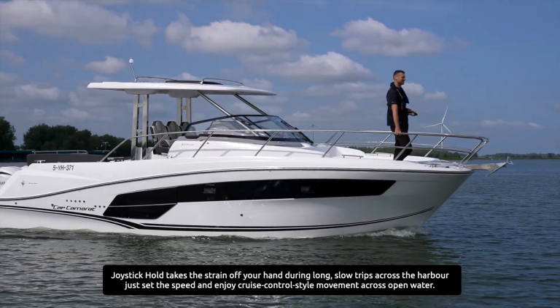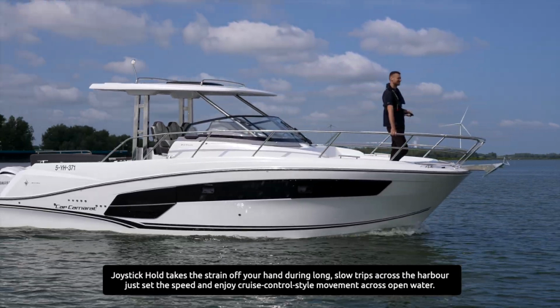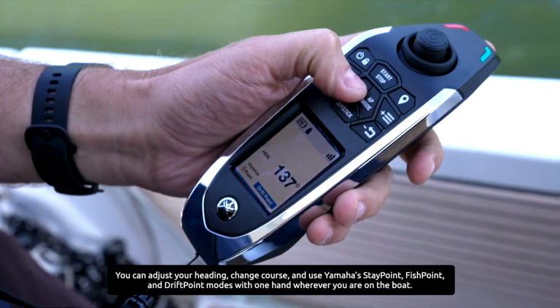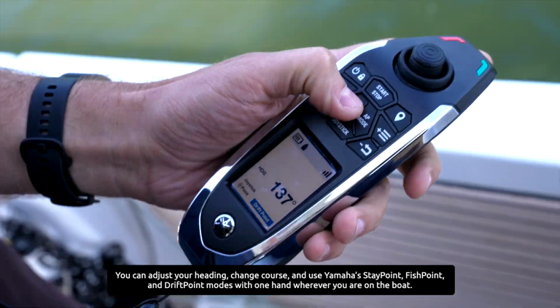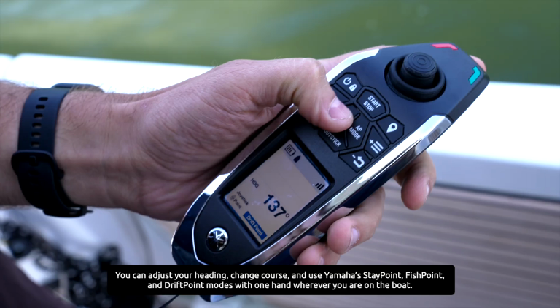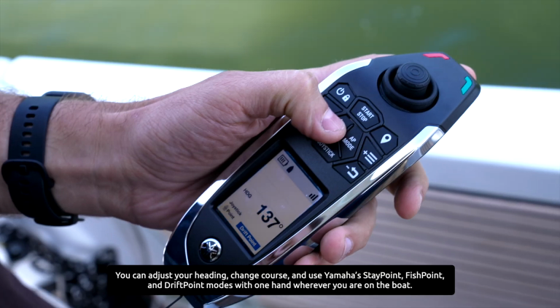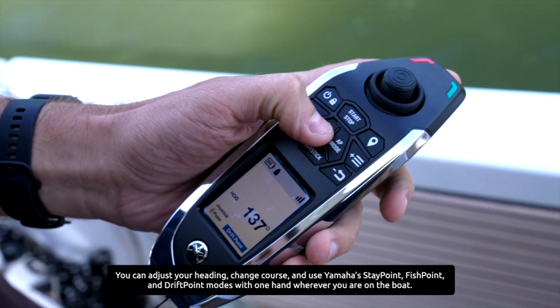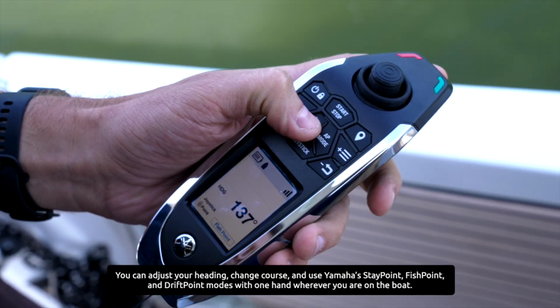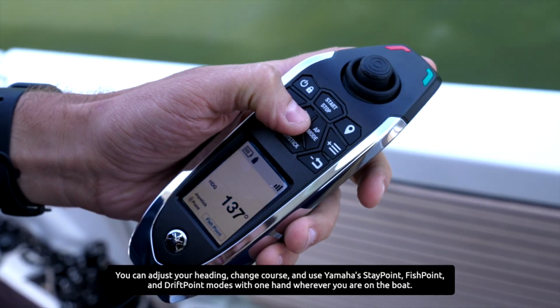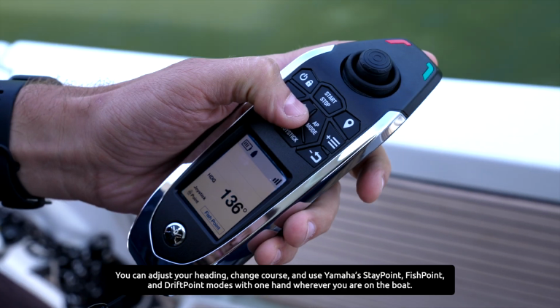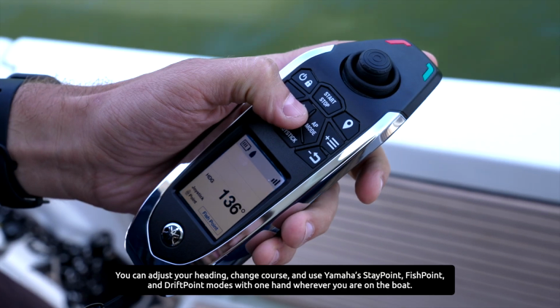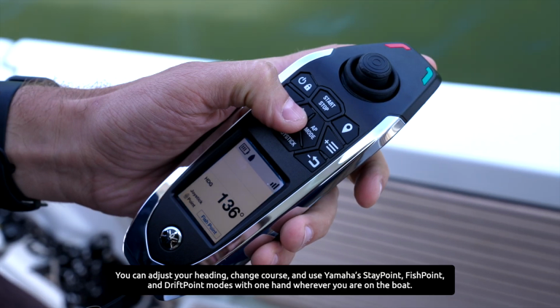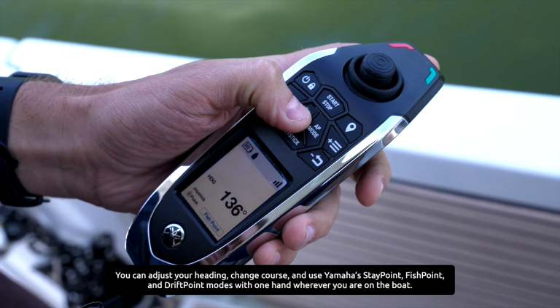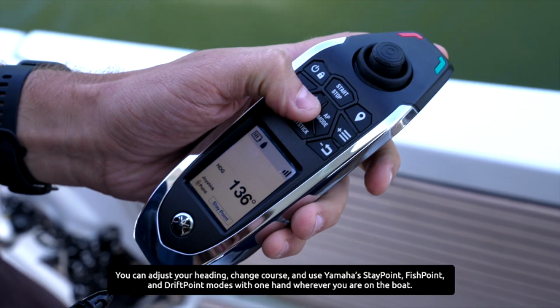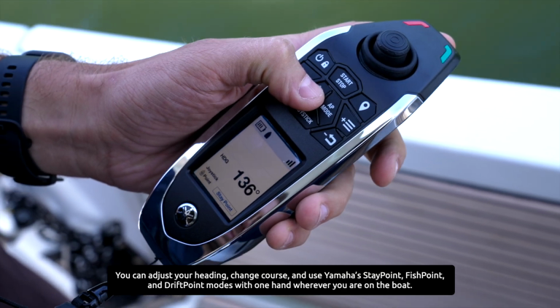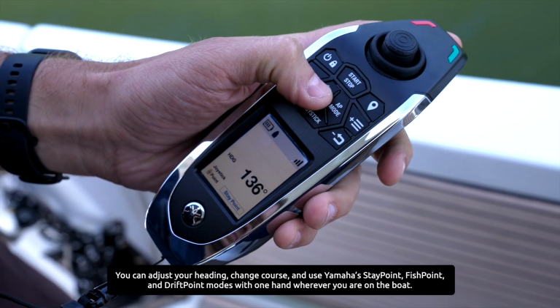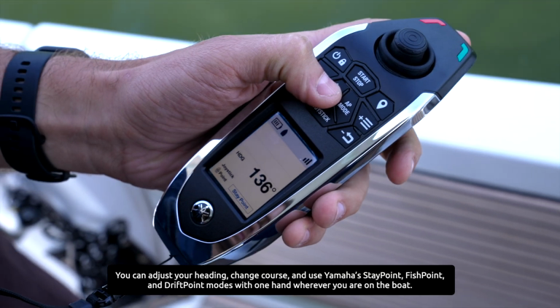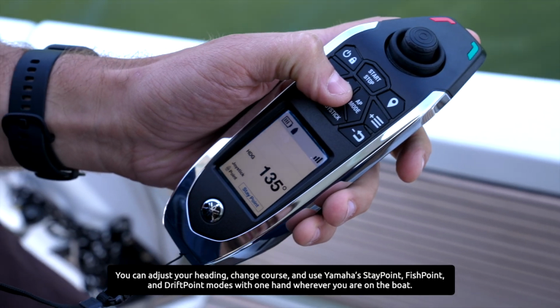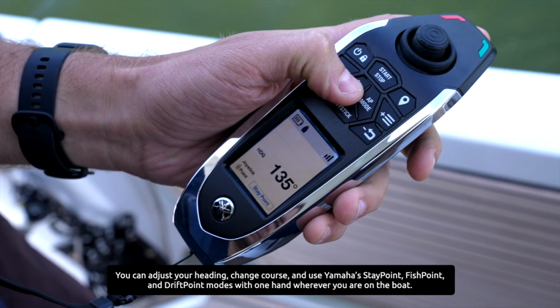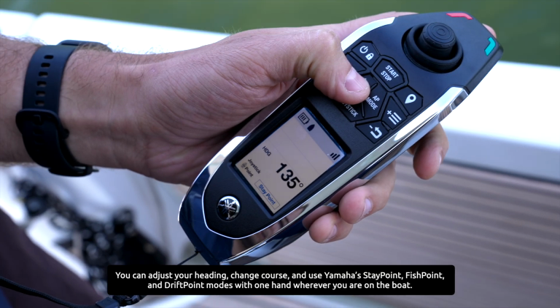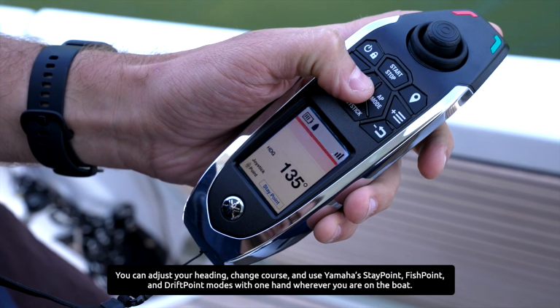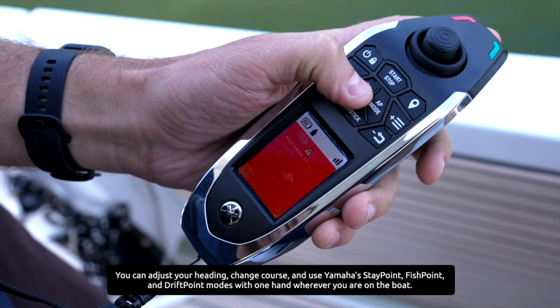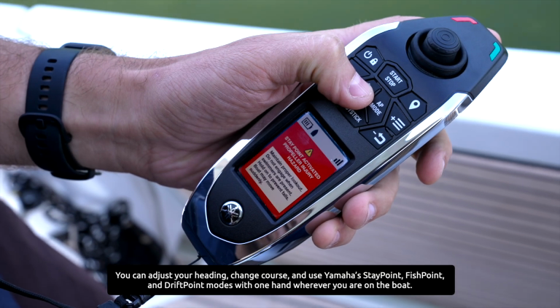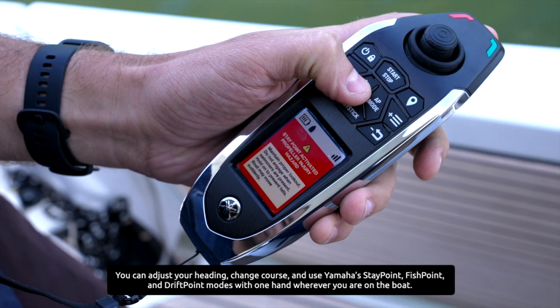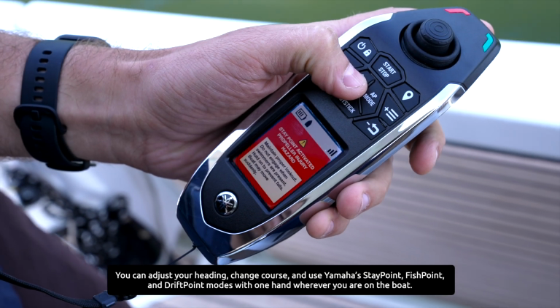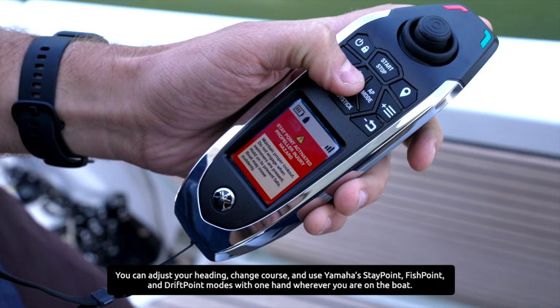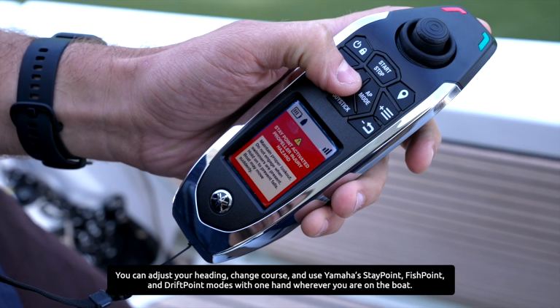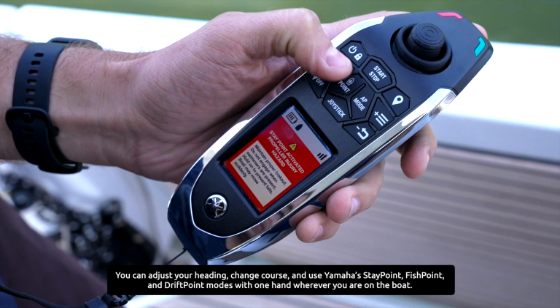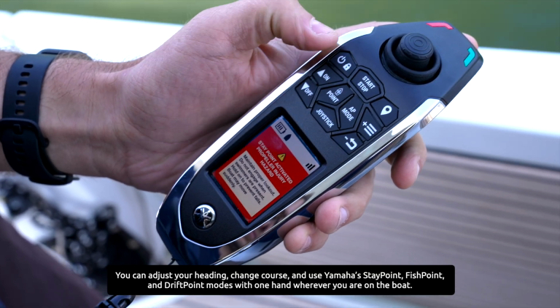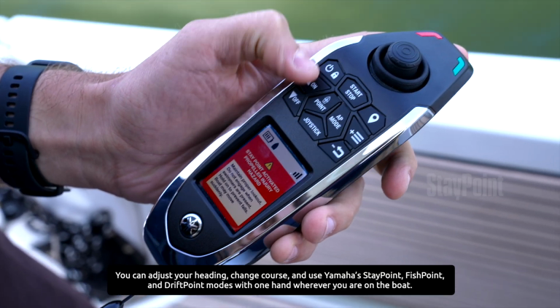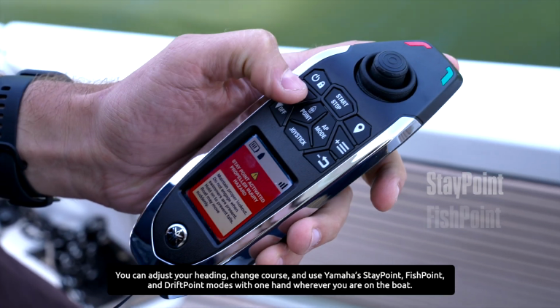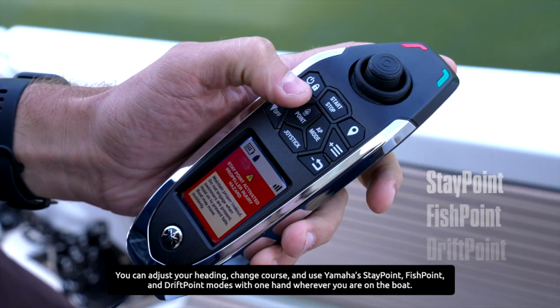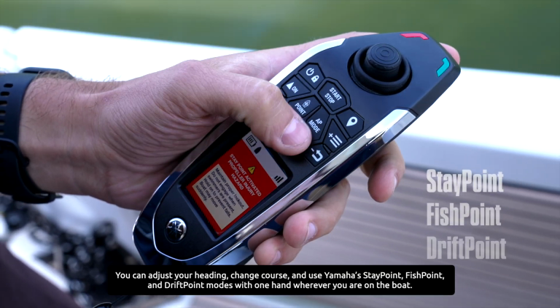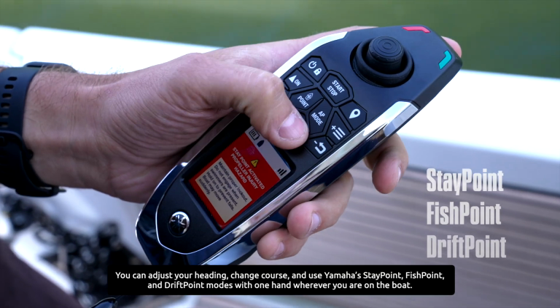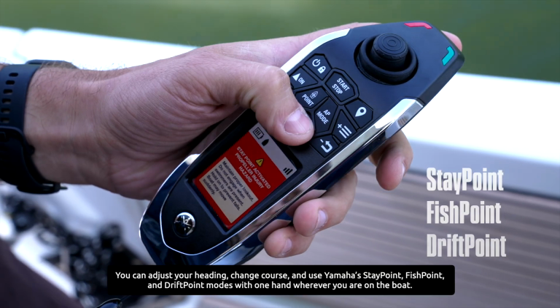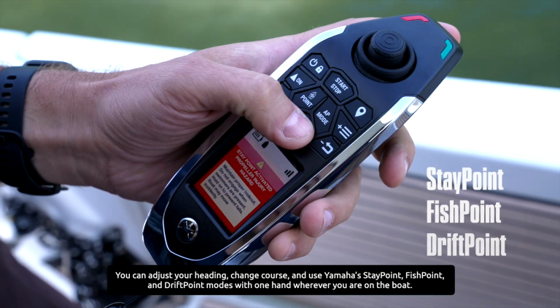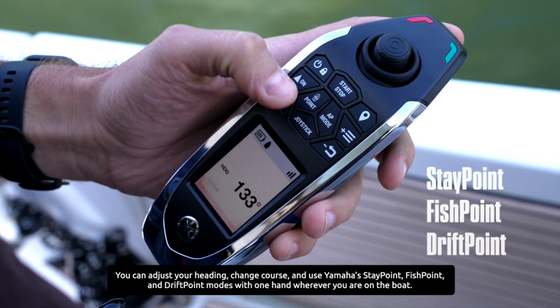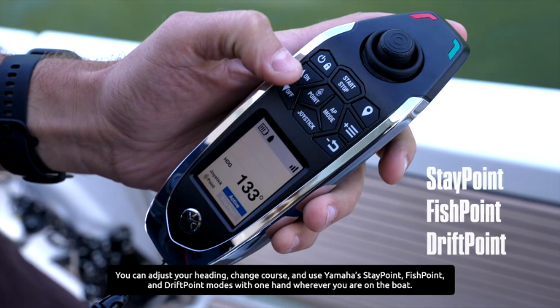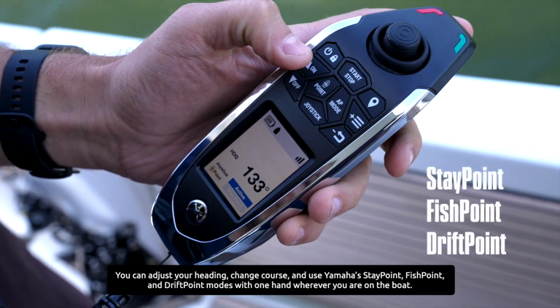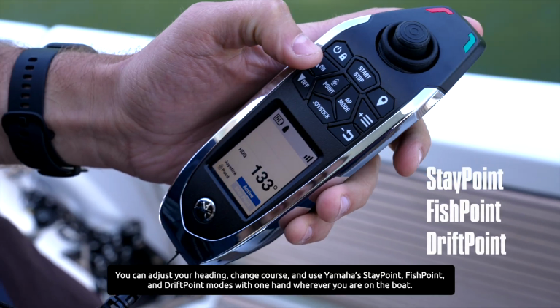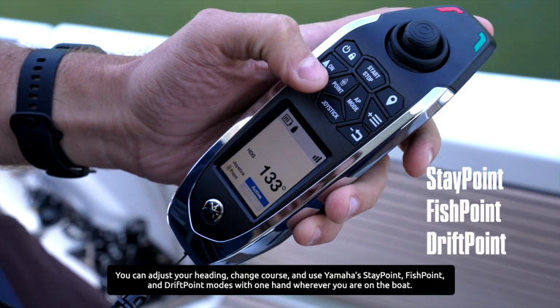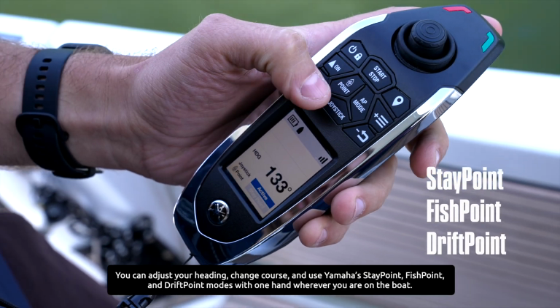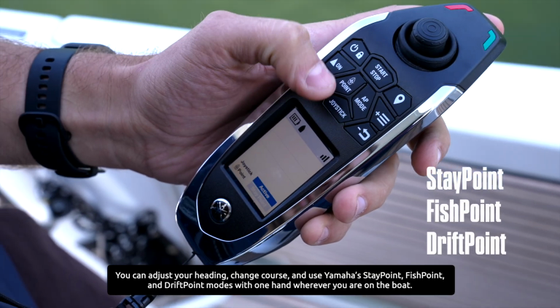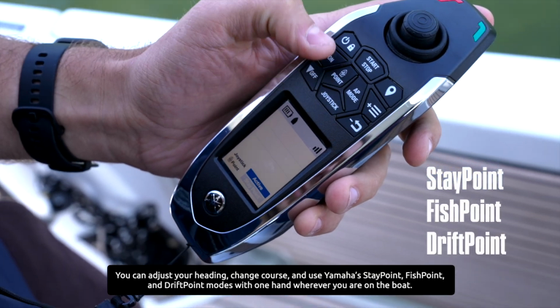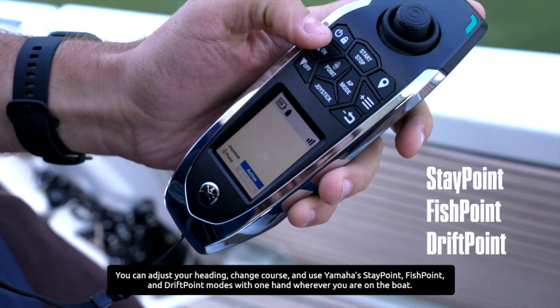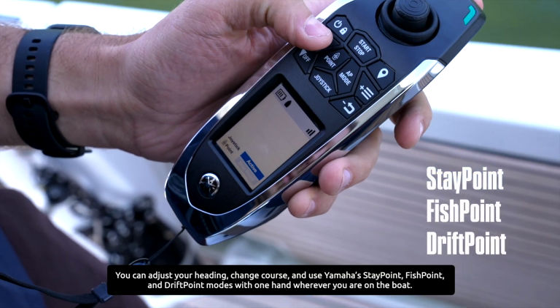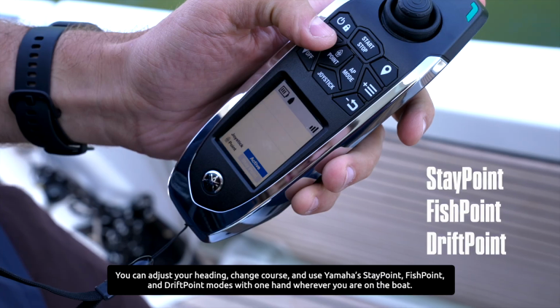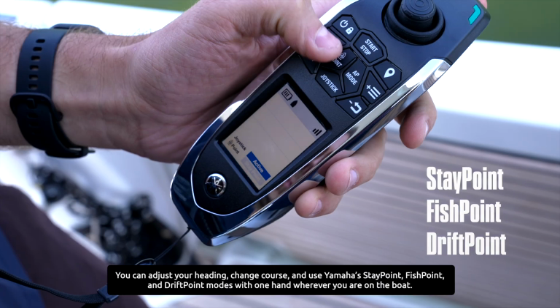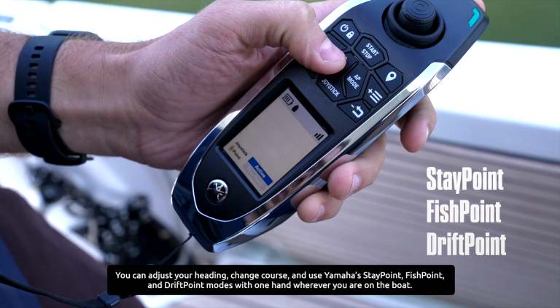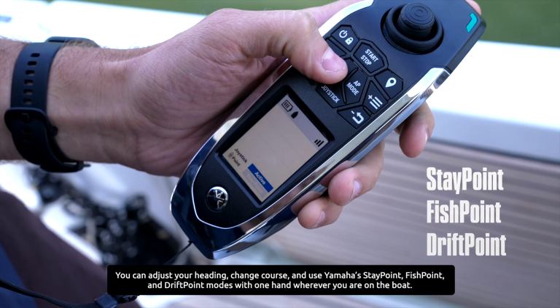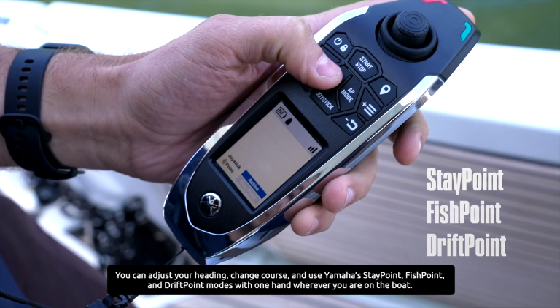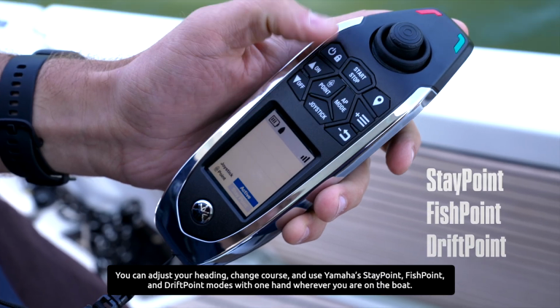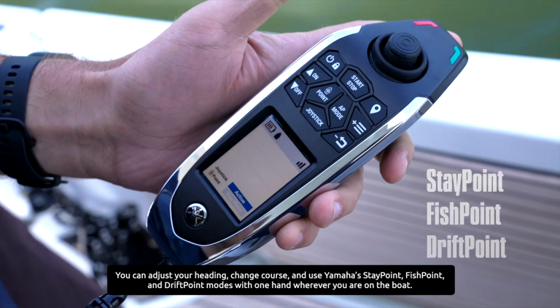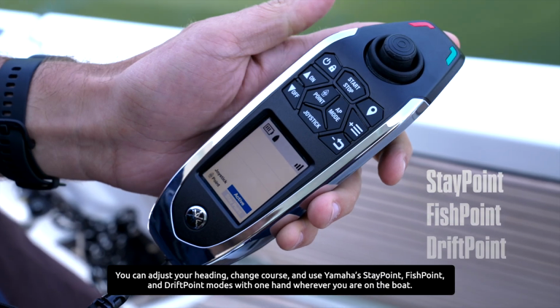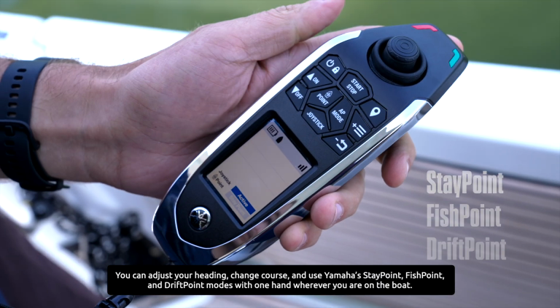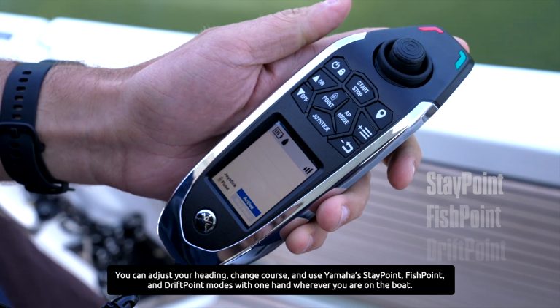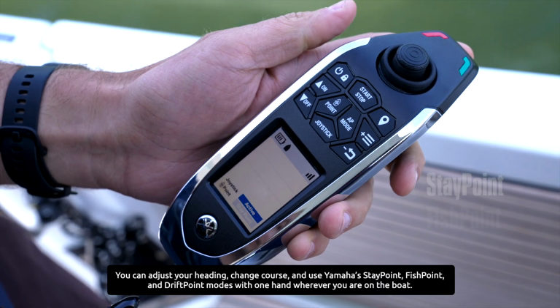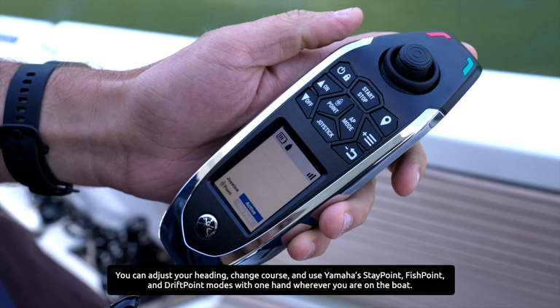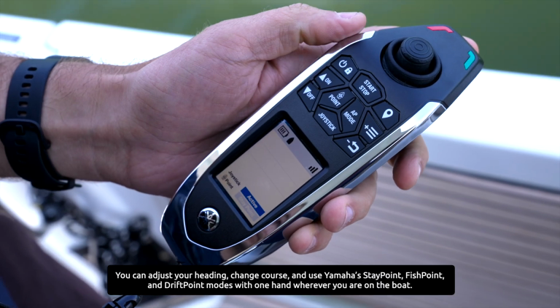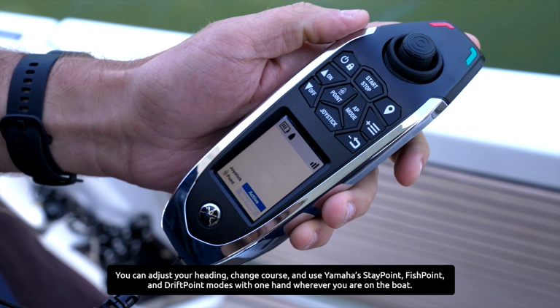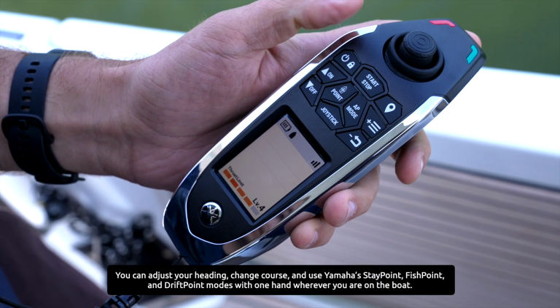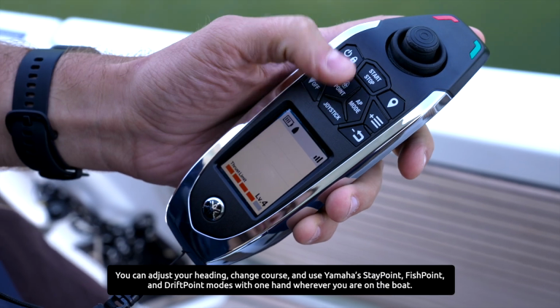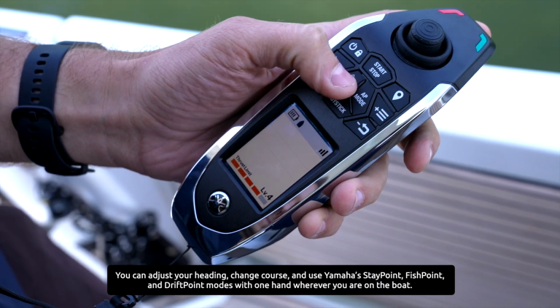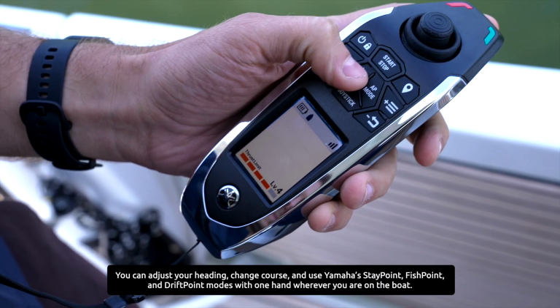You can adjust your heading, change course and use Yamaha Stay Point, Fish Point and Reef Point modes with one hand, wherever you are on the boat.